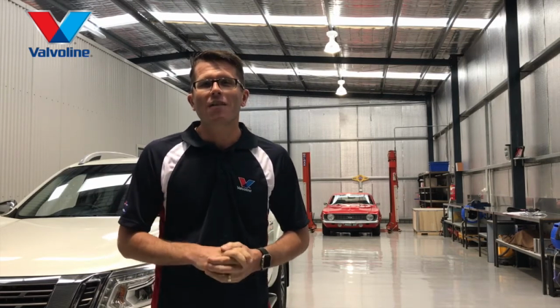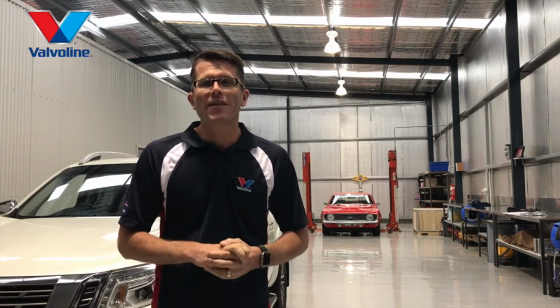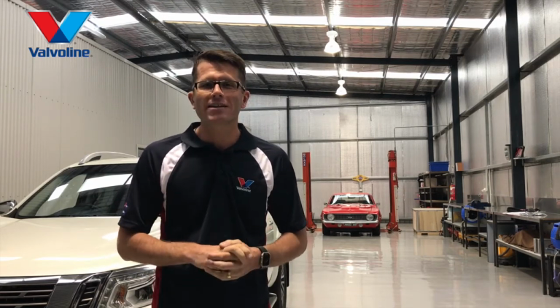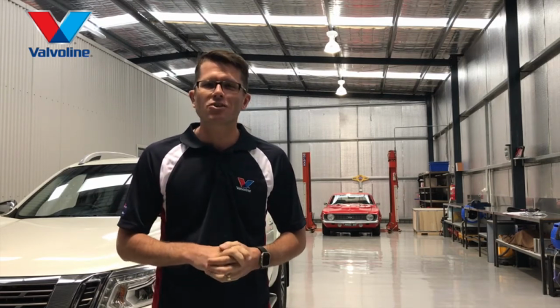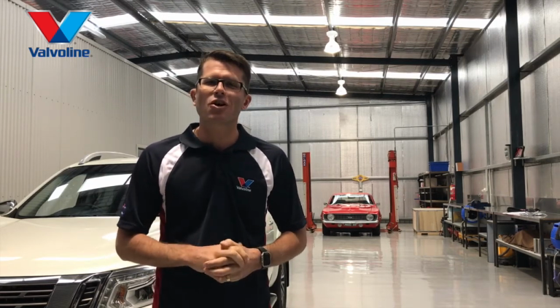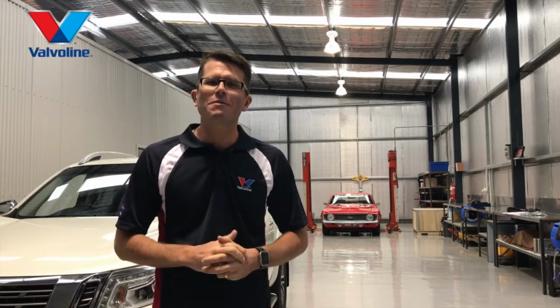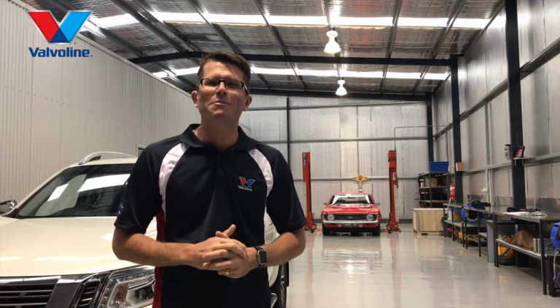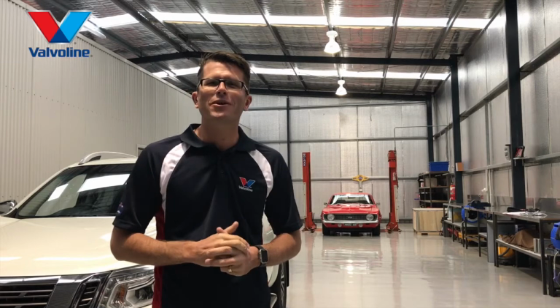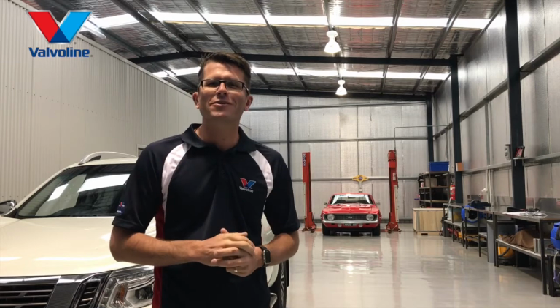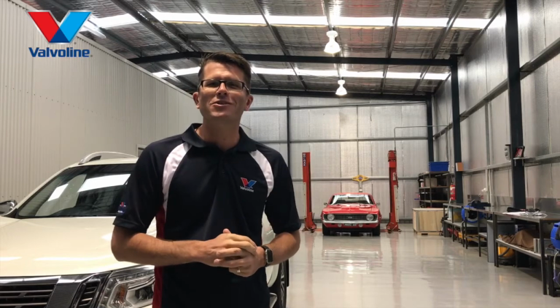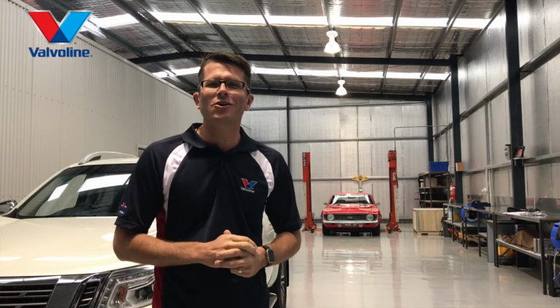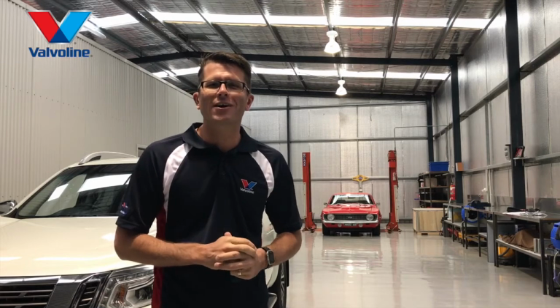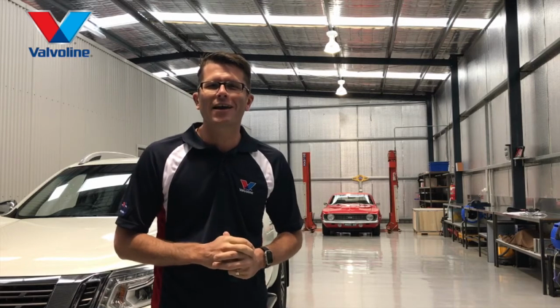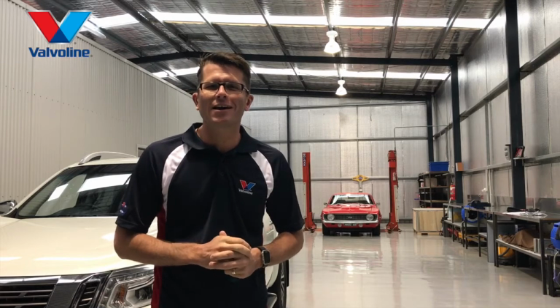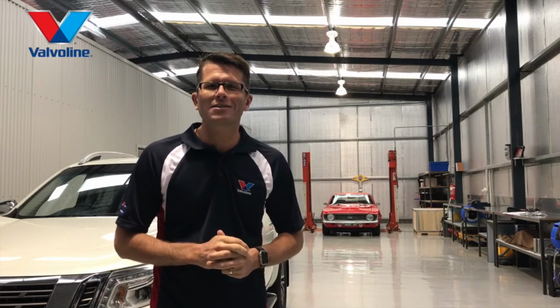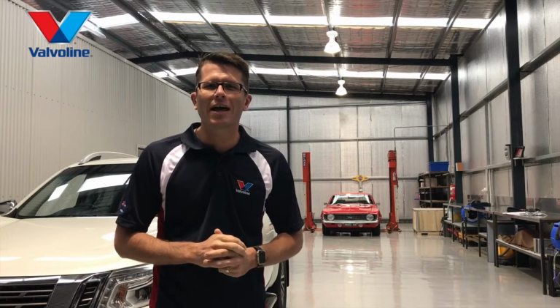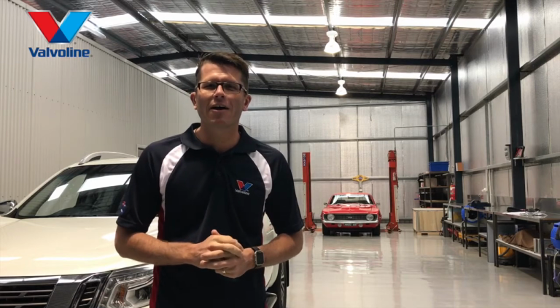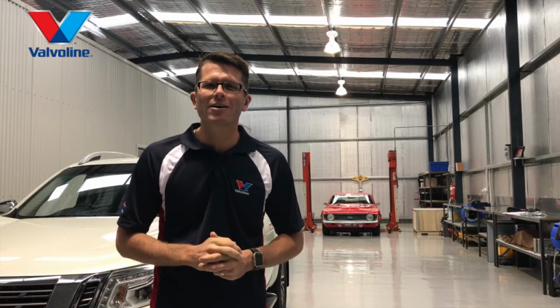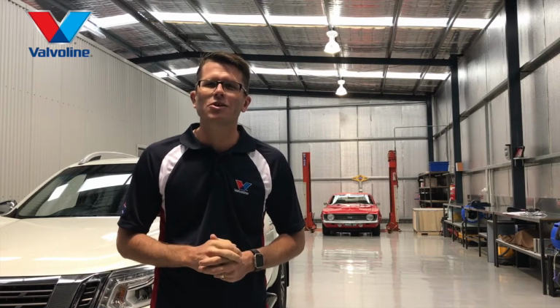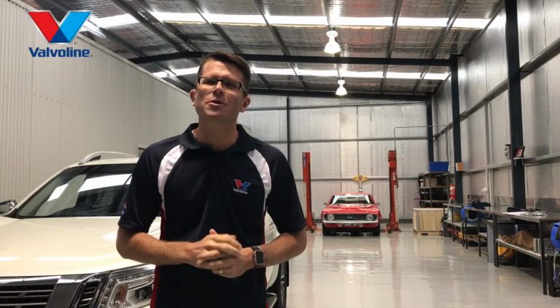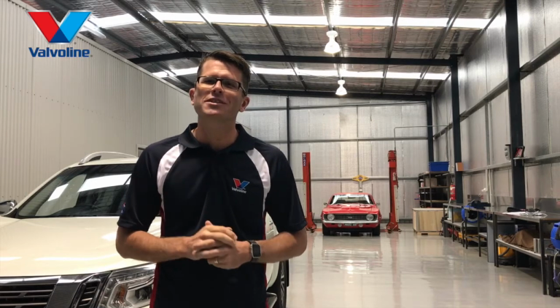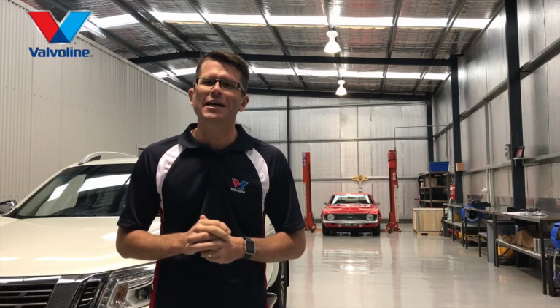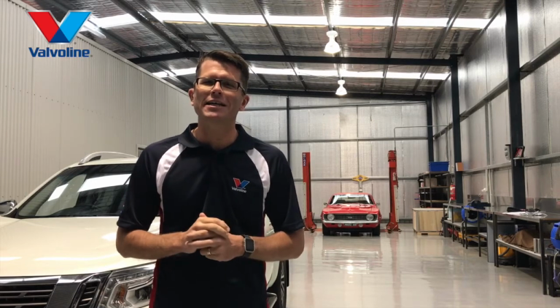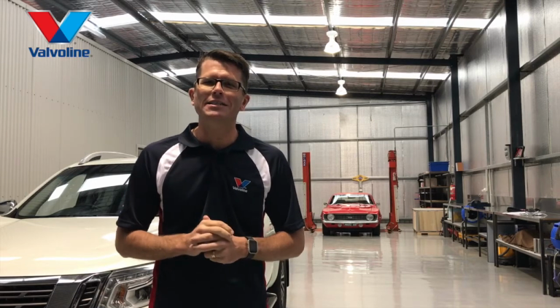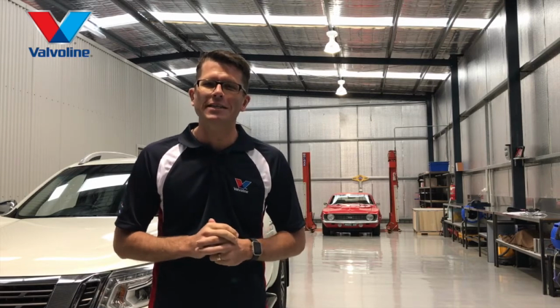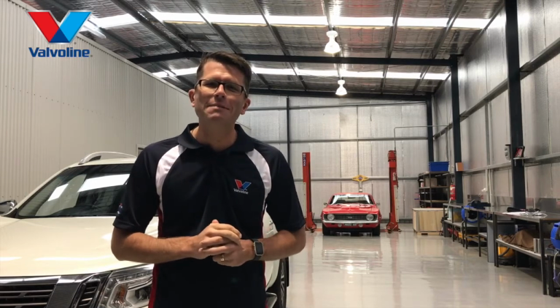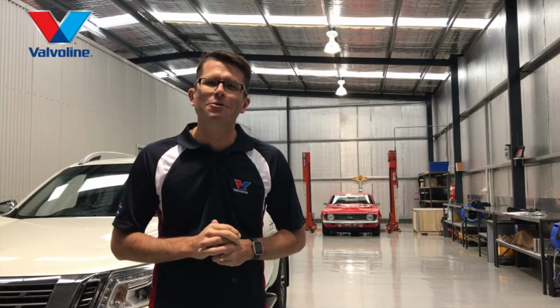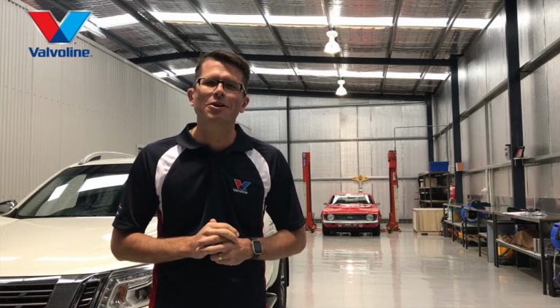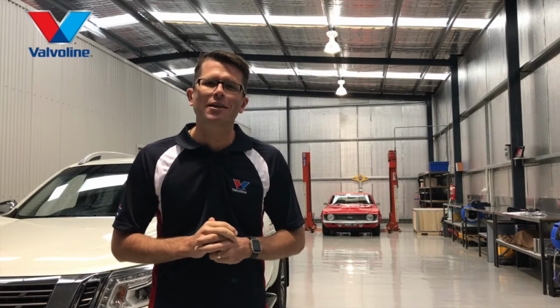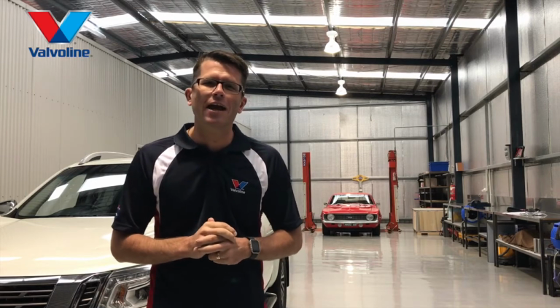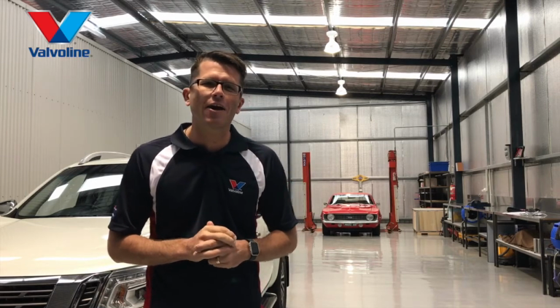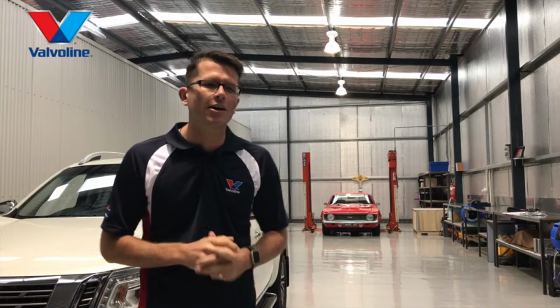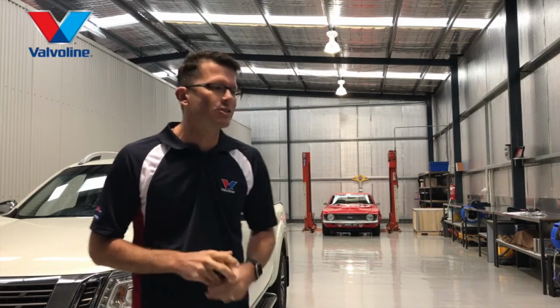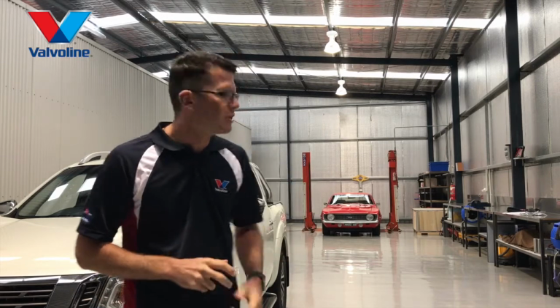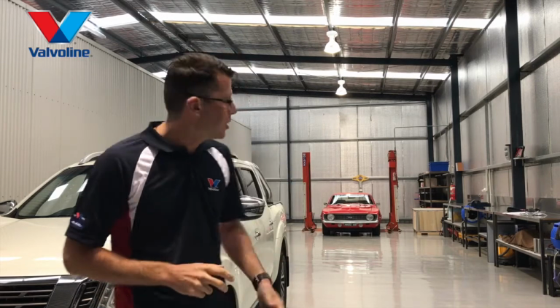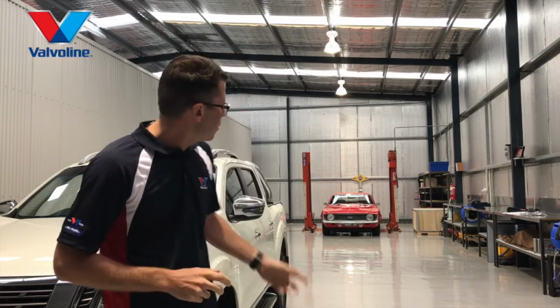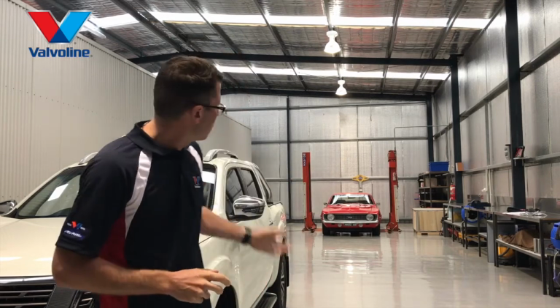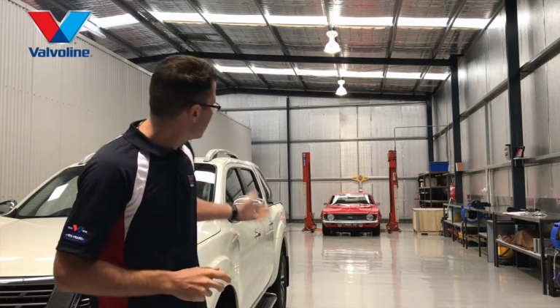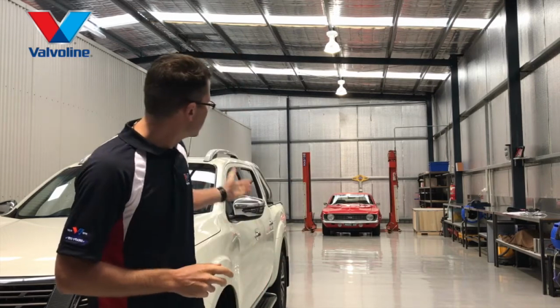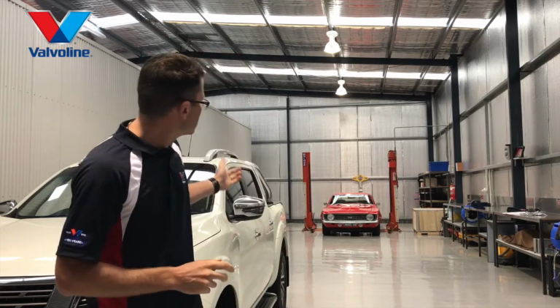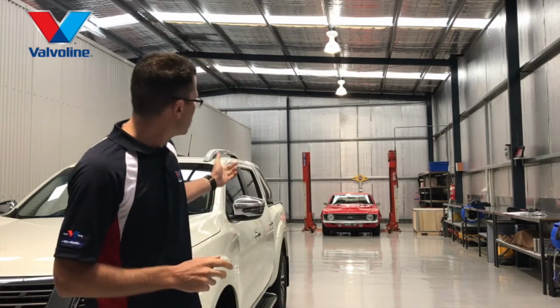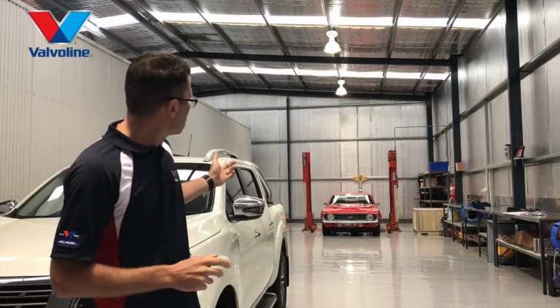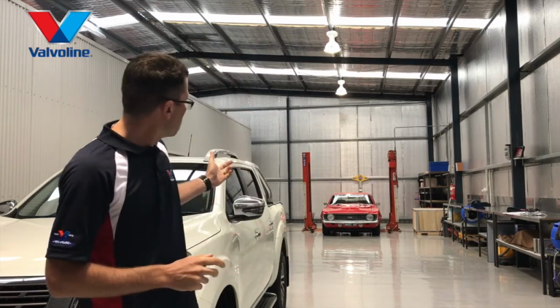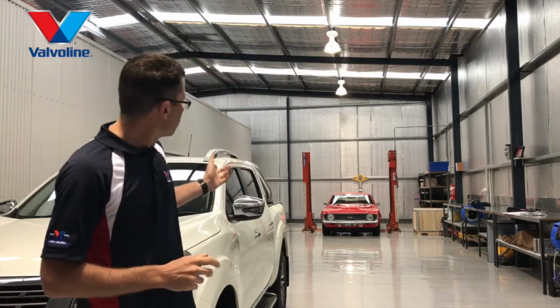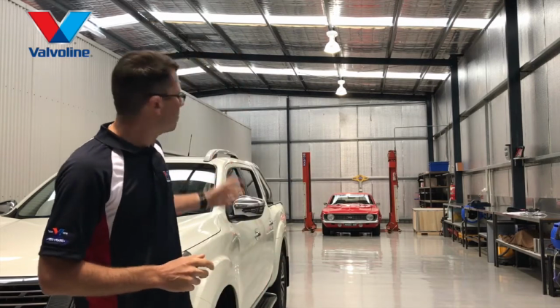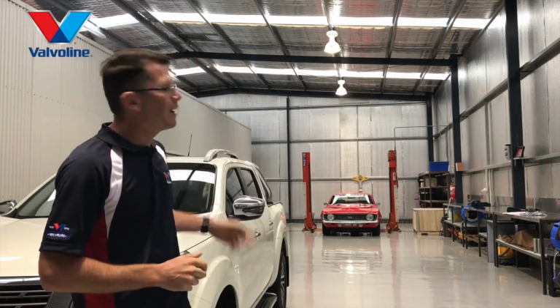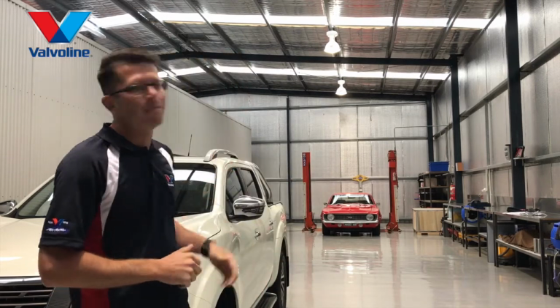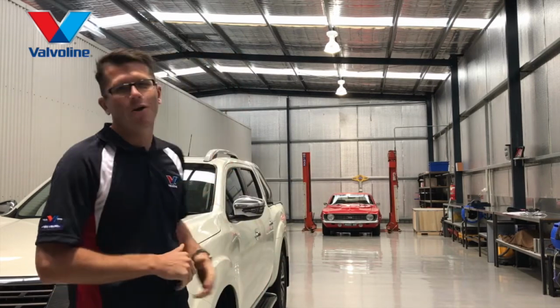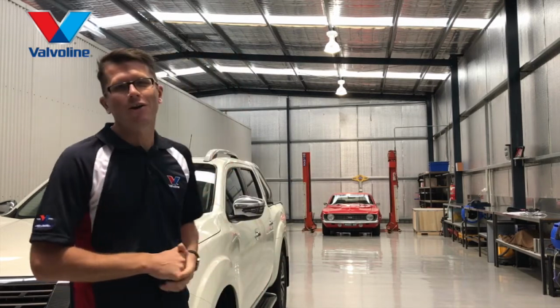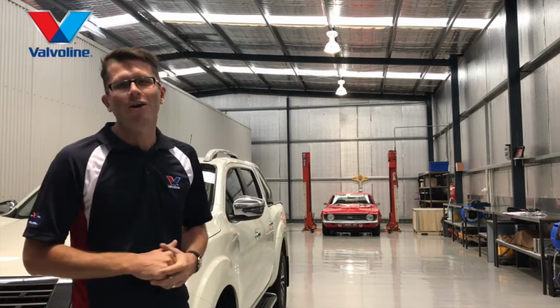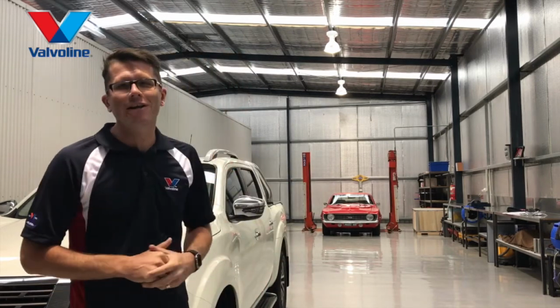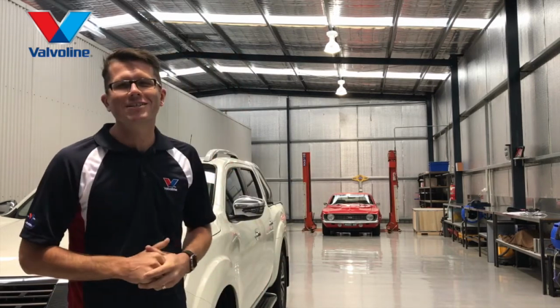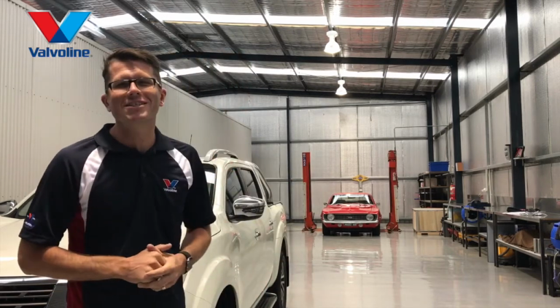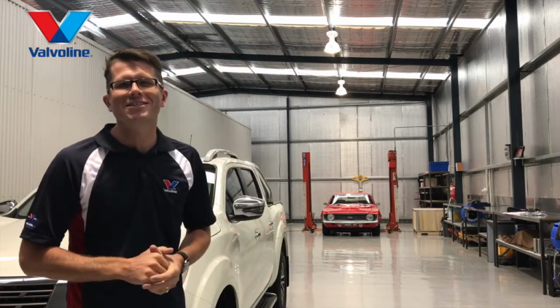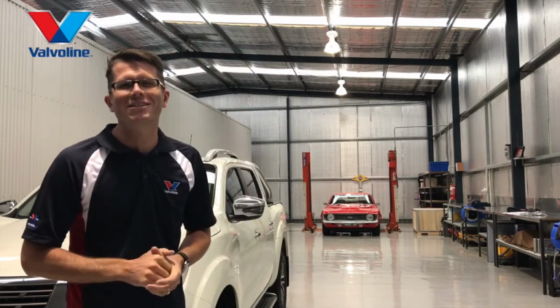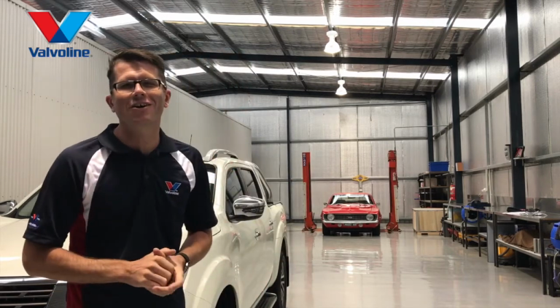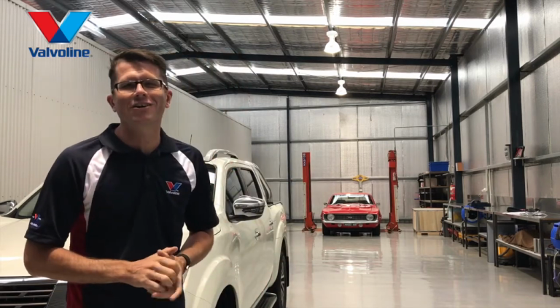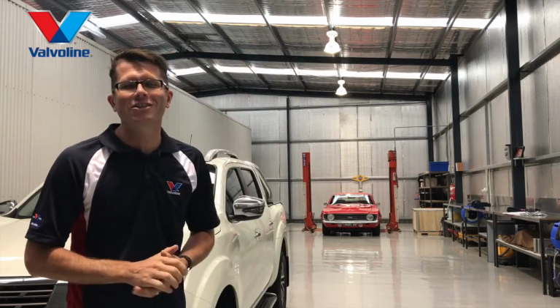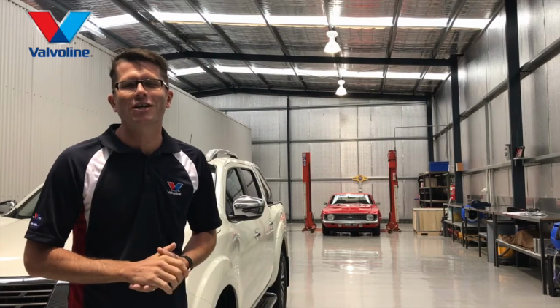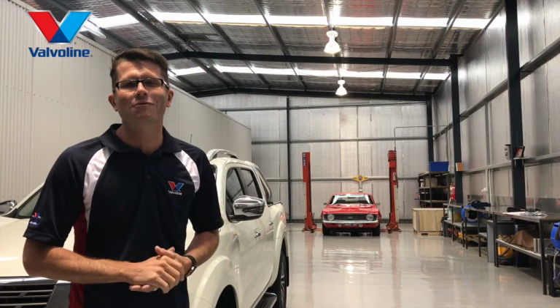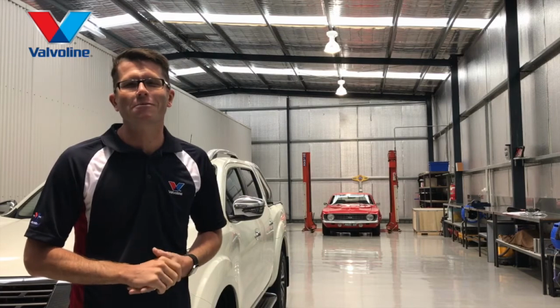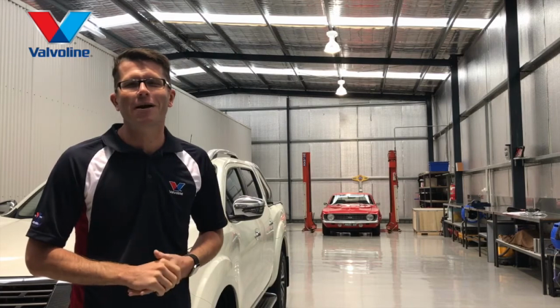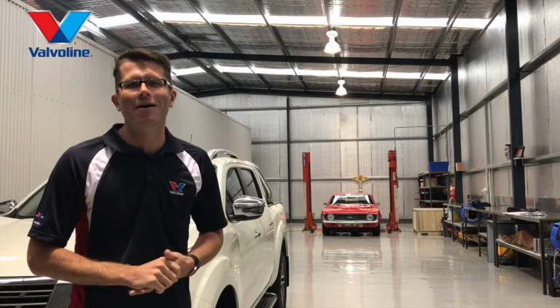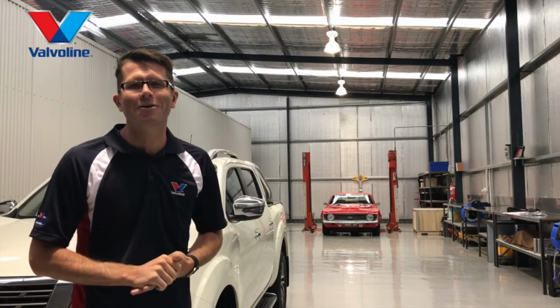Next time we bring you inside Garth's Garage, I want to take you deeper into the garage where we can talk more about my 1969 Chevy Camaro. See you then.